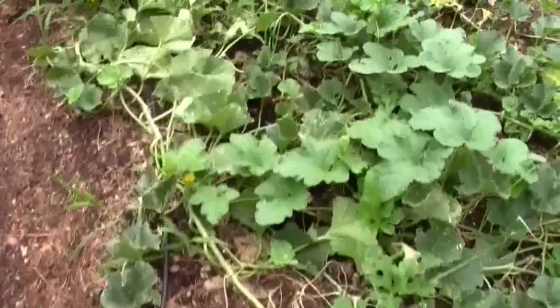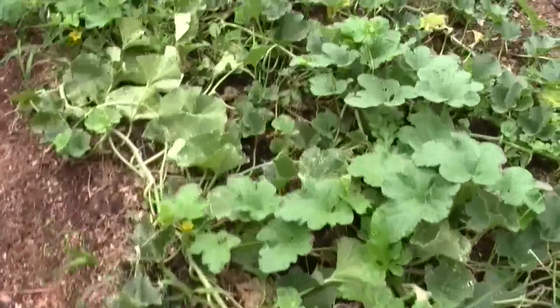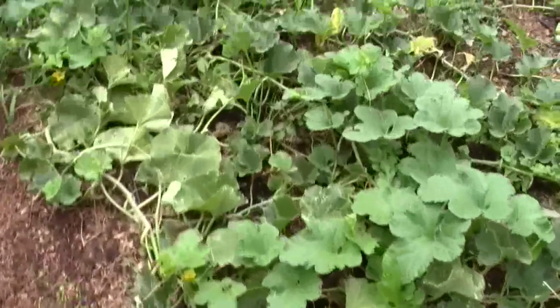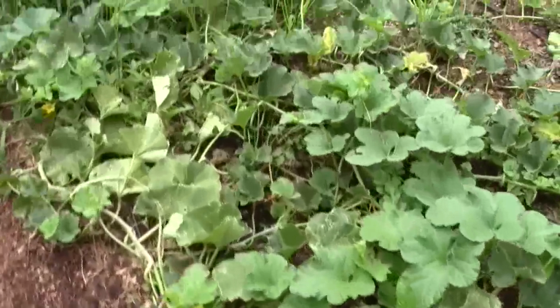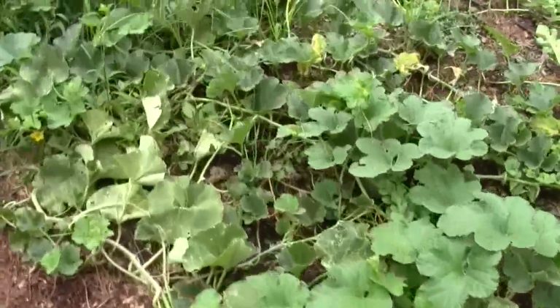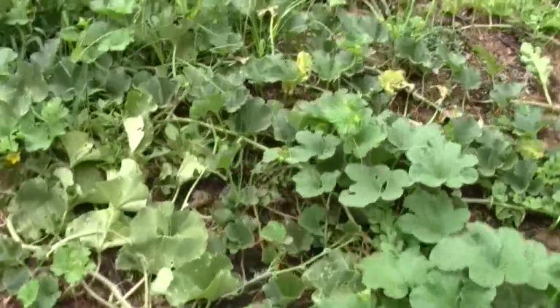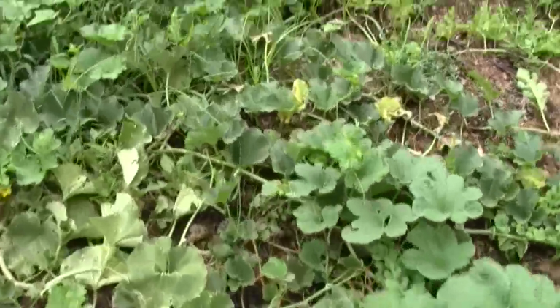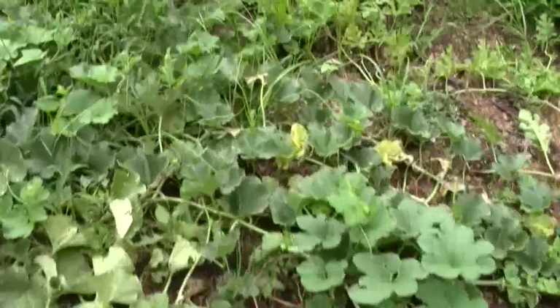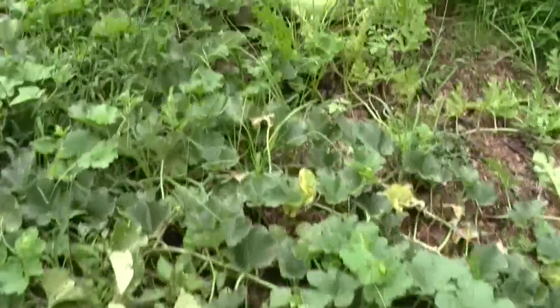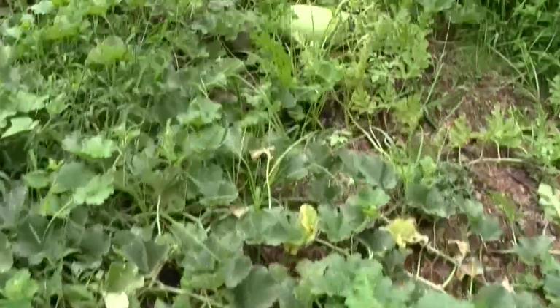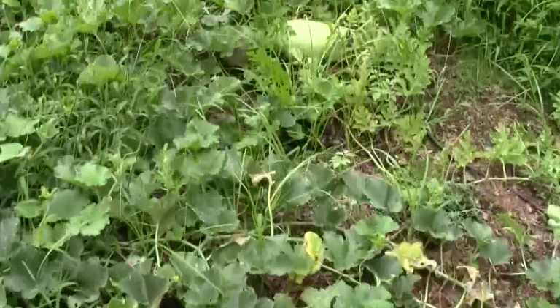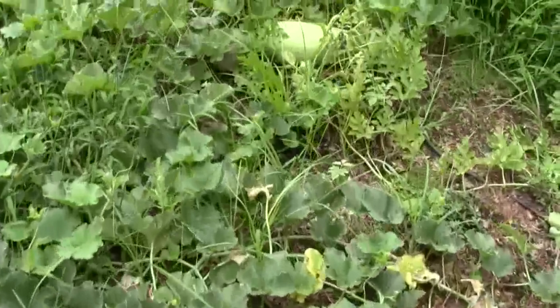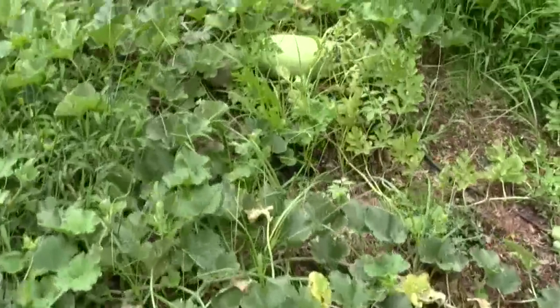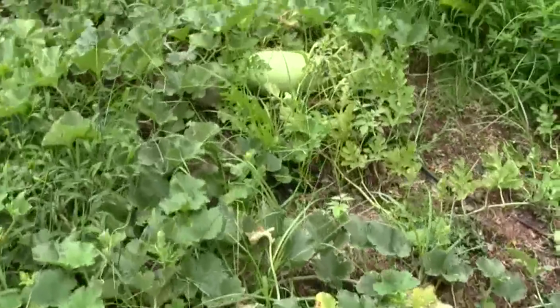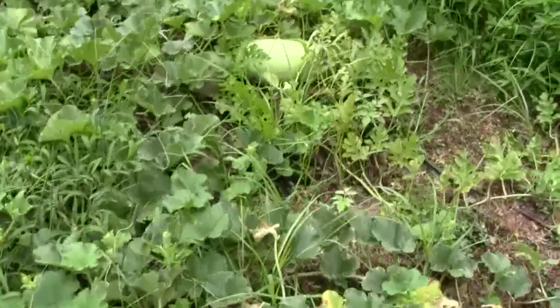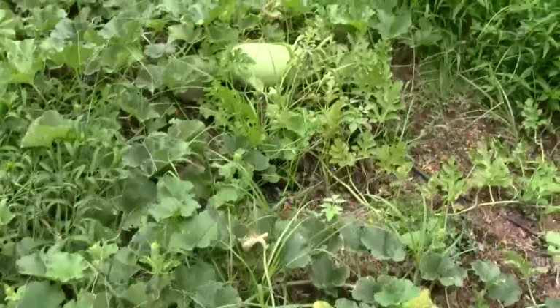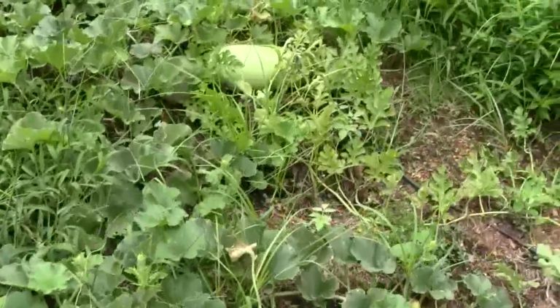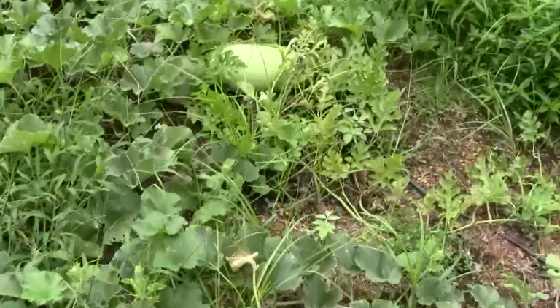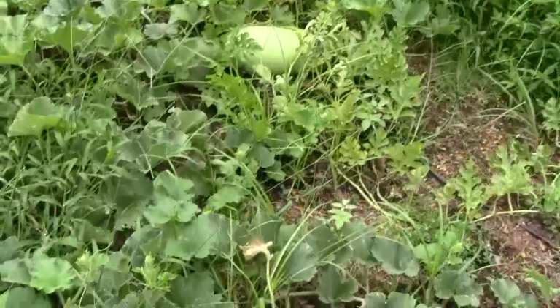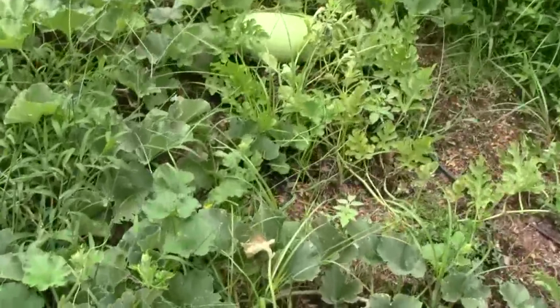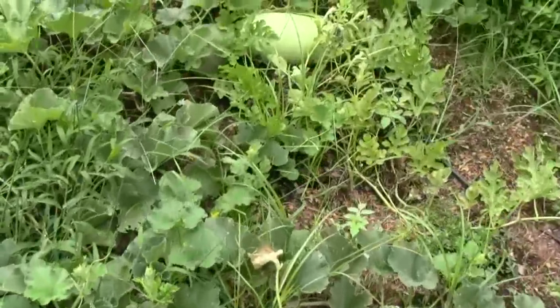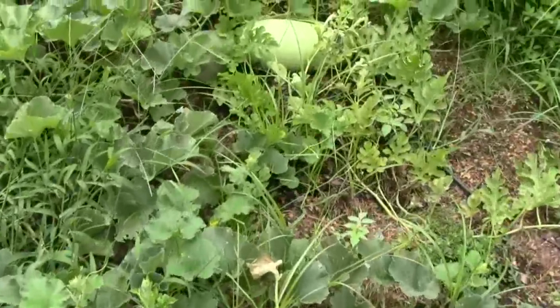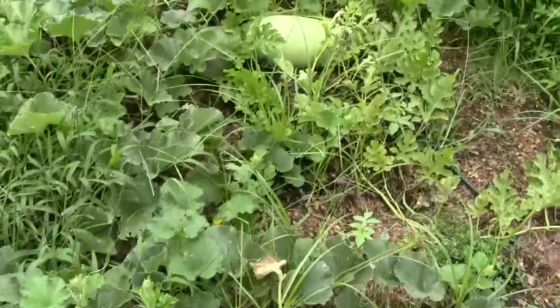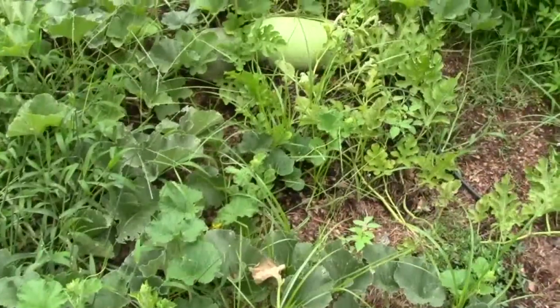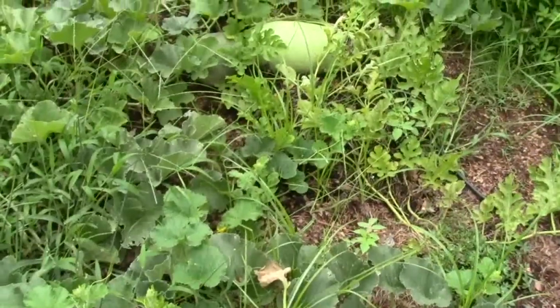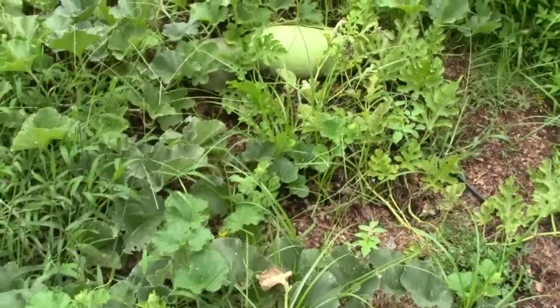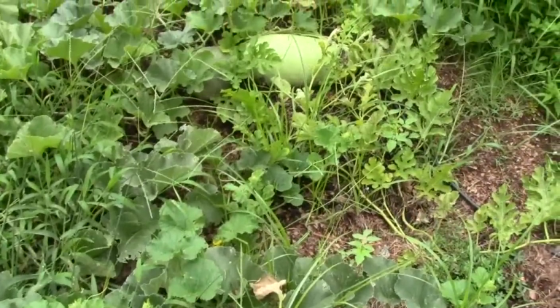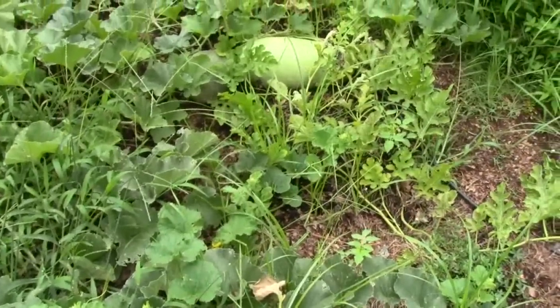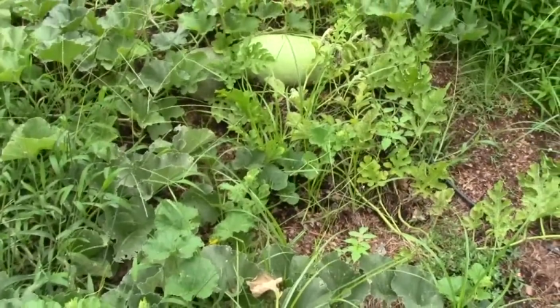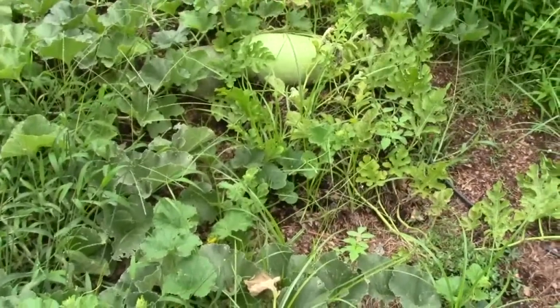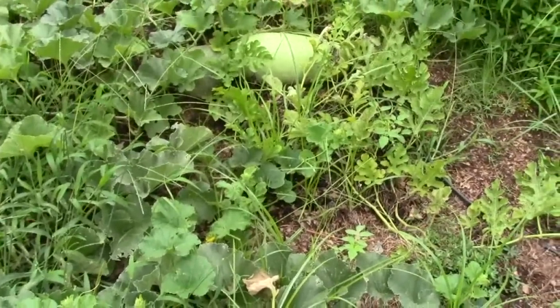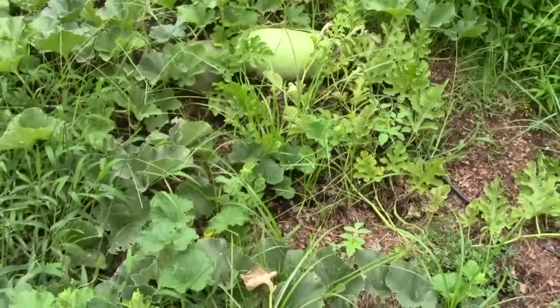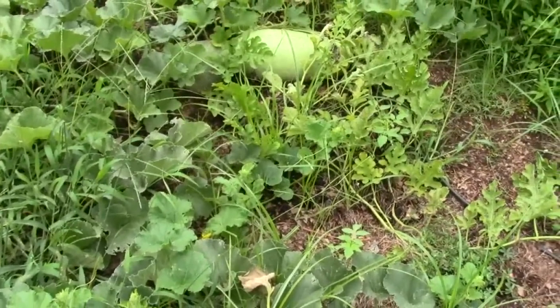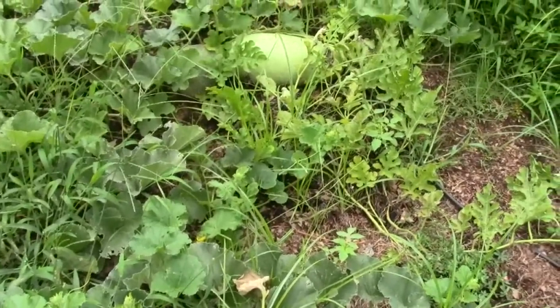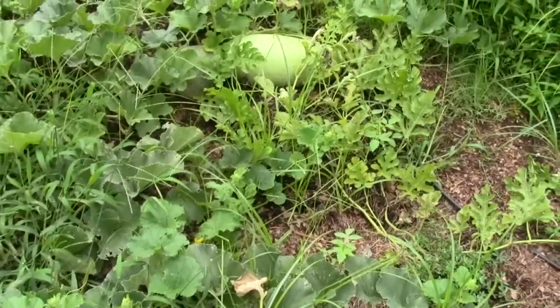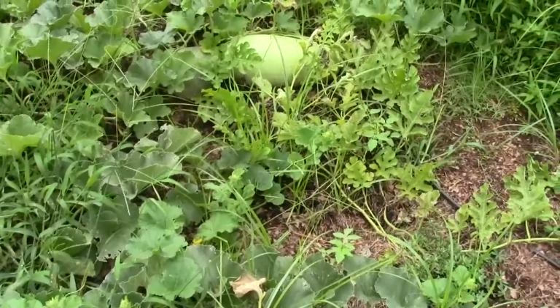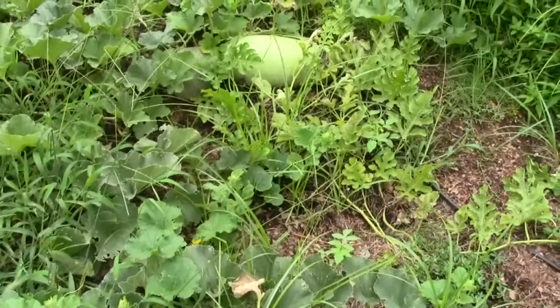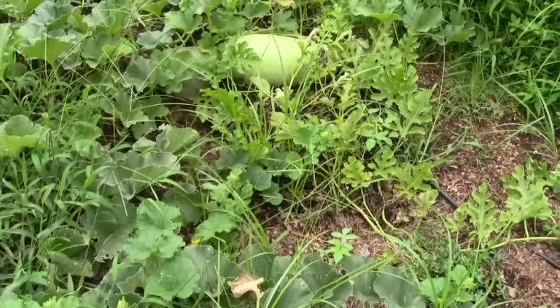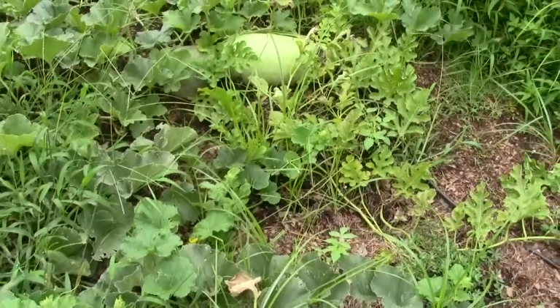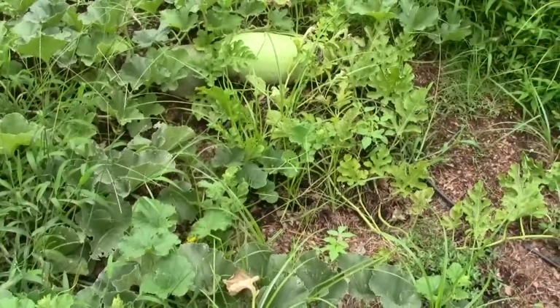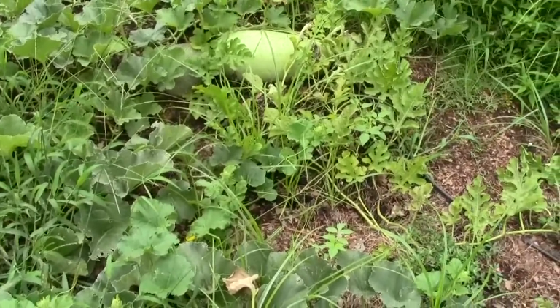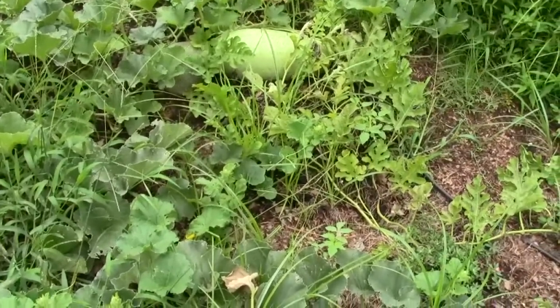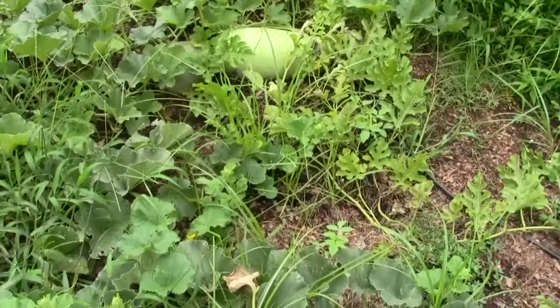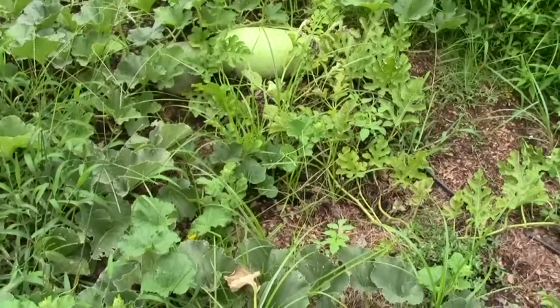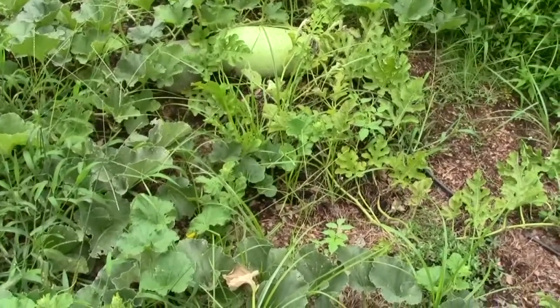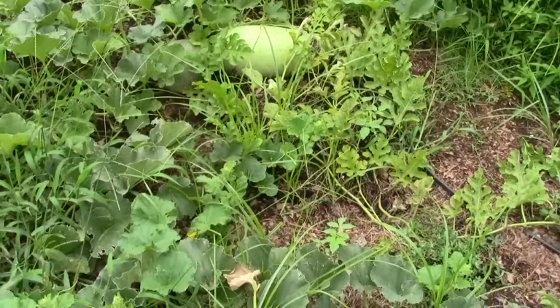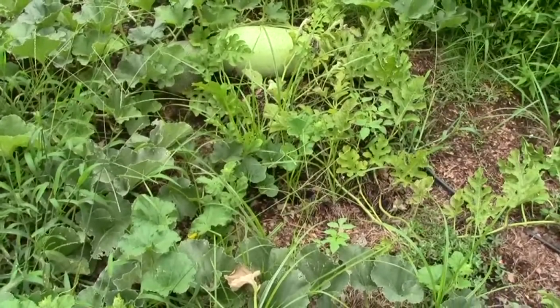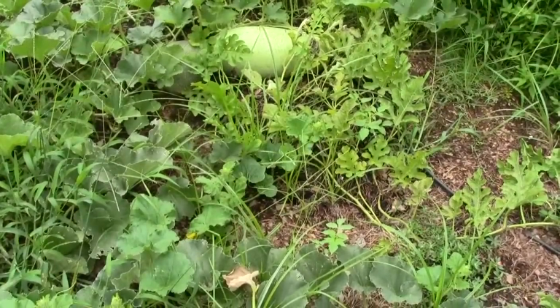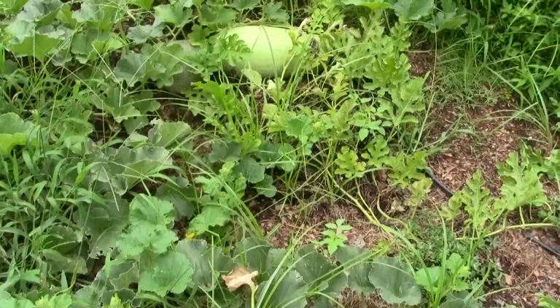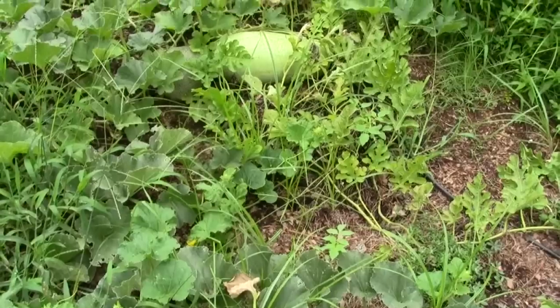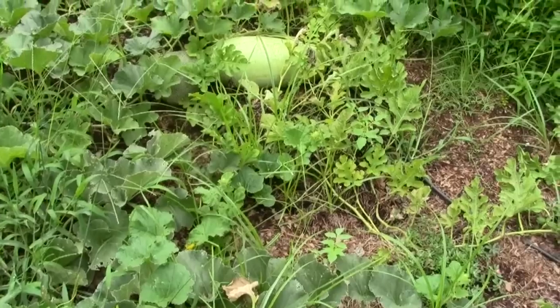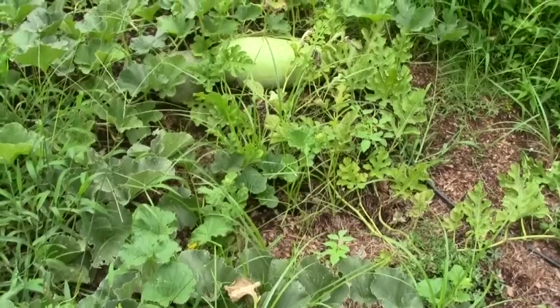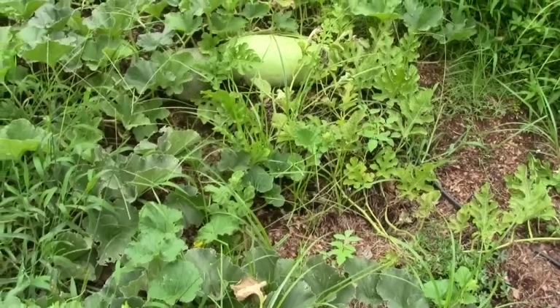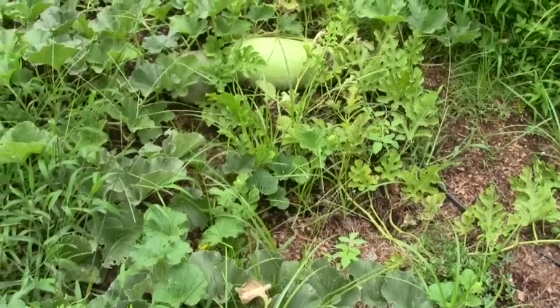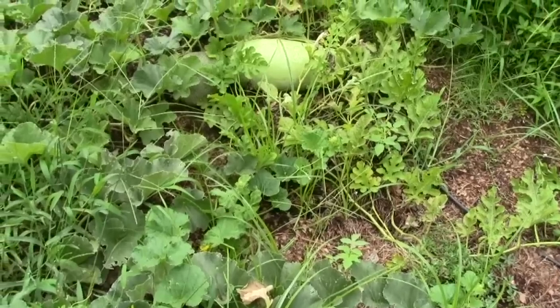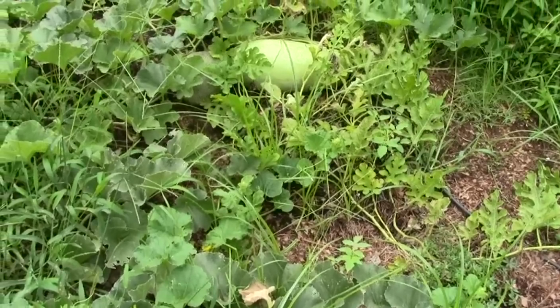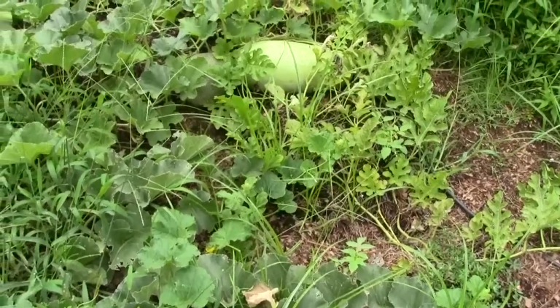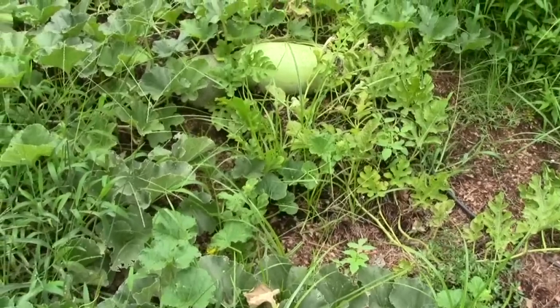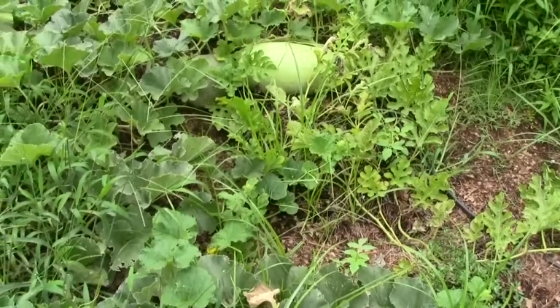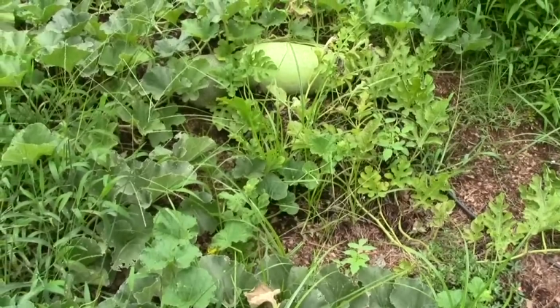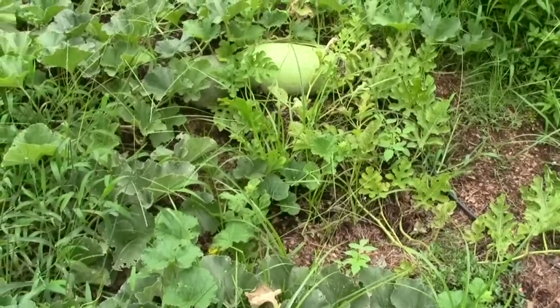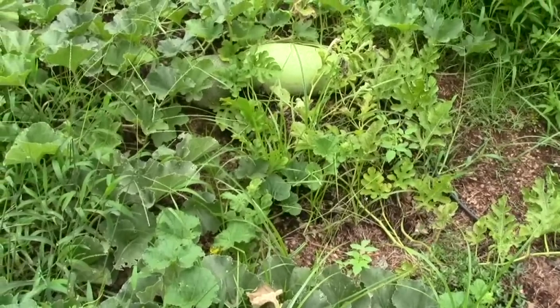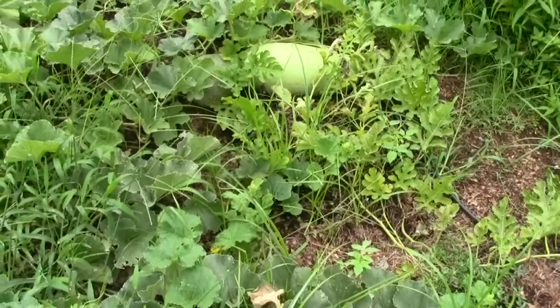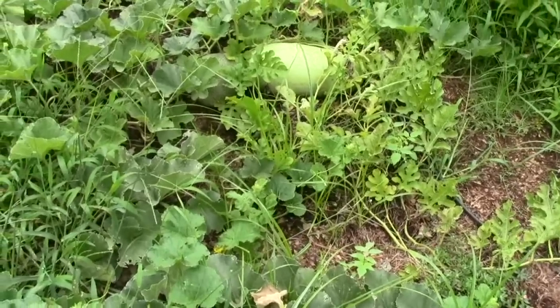You can see that other cantaloupe — excuse me — besides that Alibaba. I'm going to have to thump that one because it's probably time to pick.